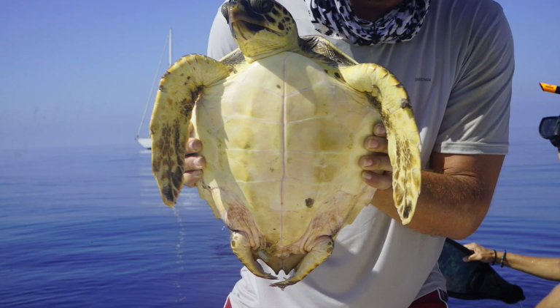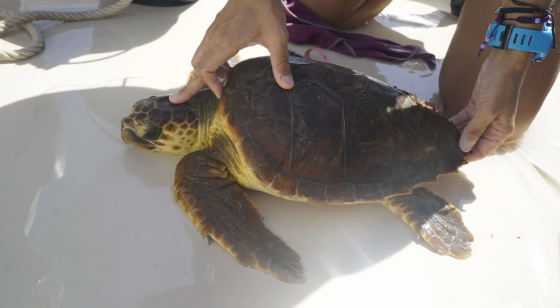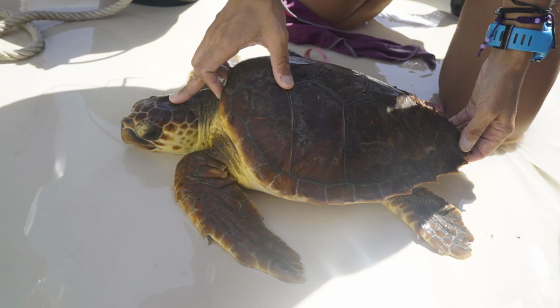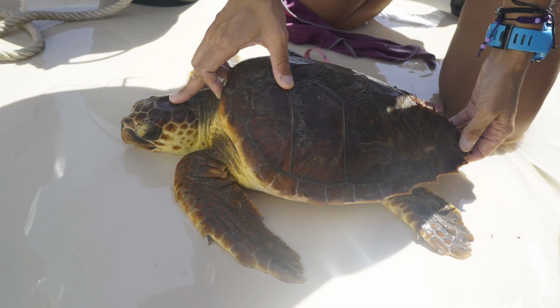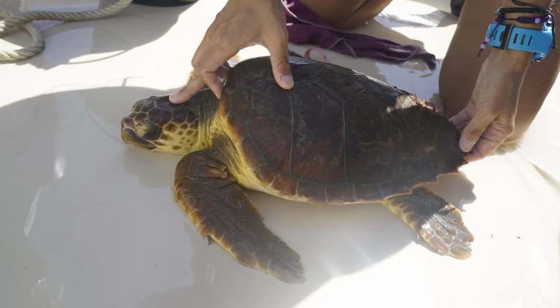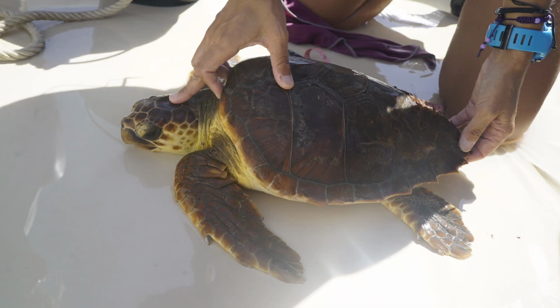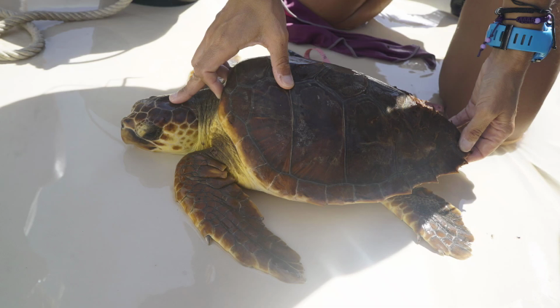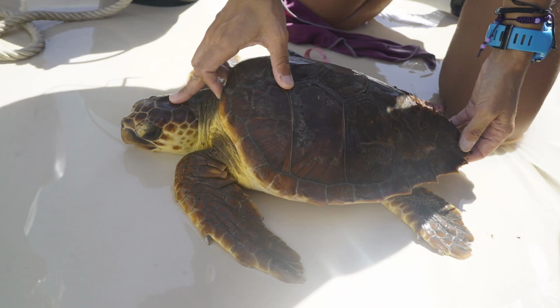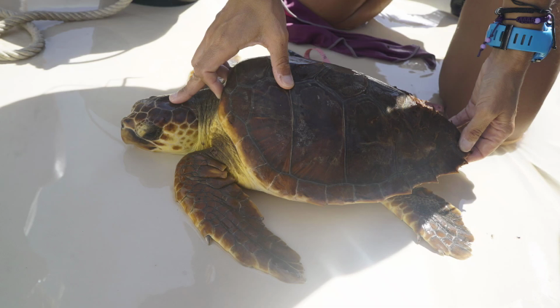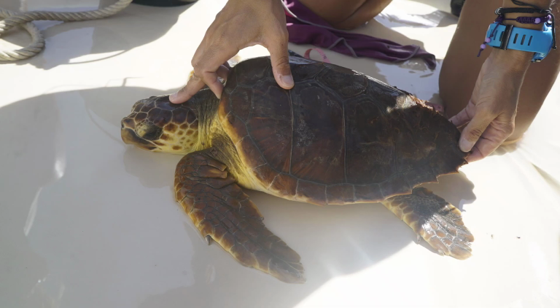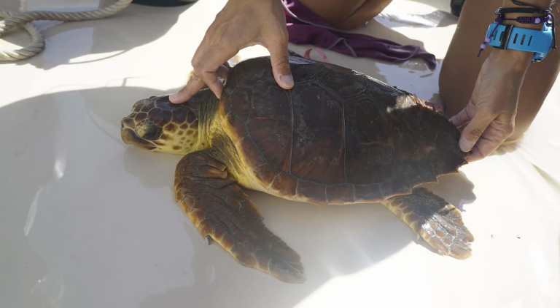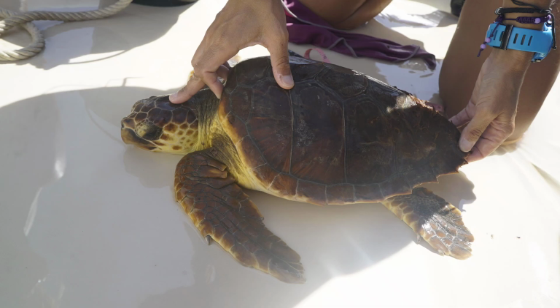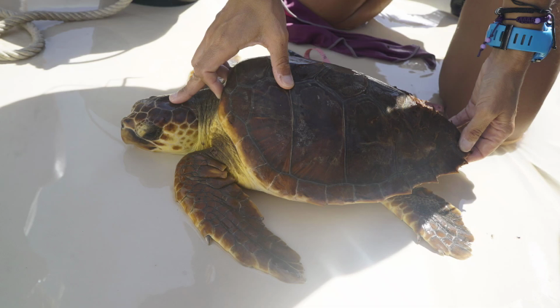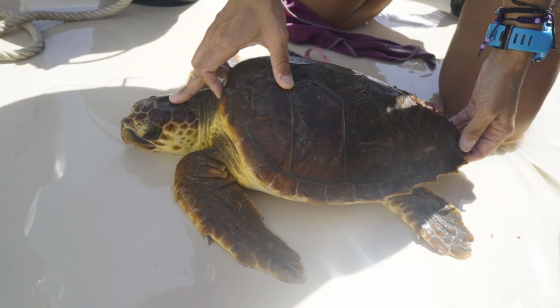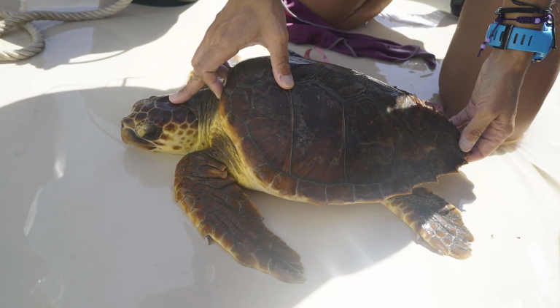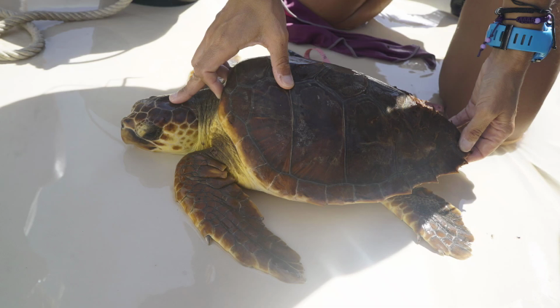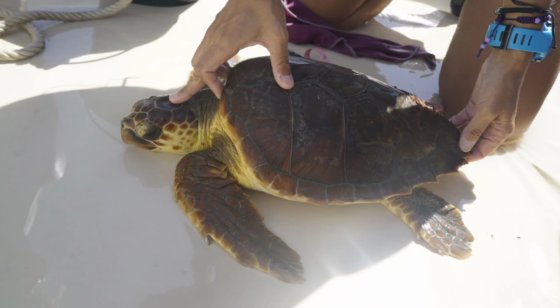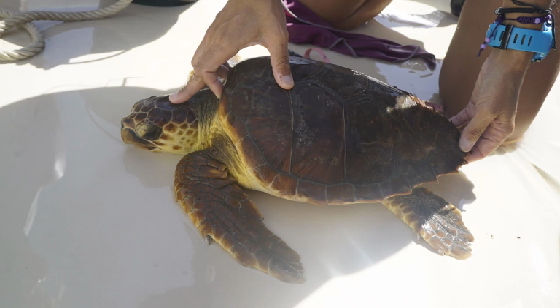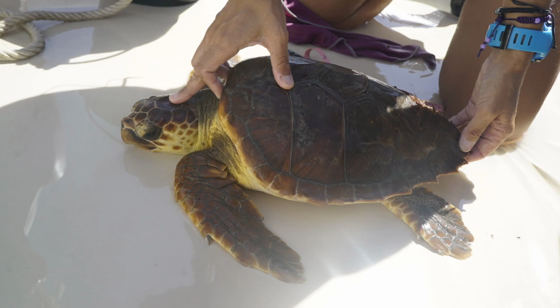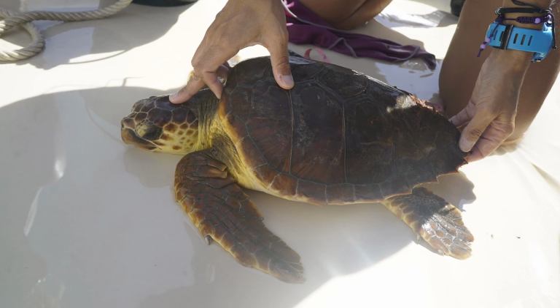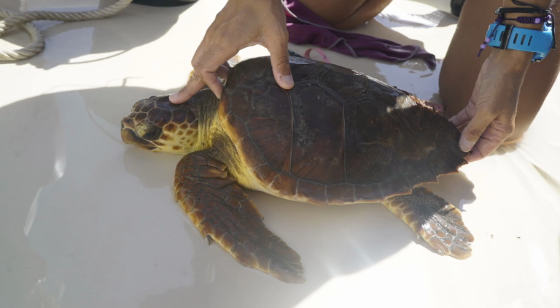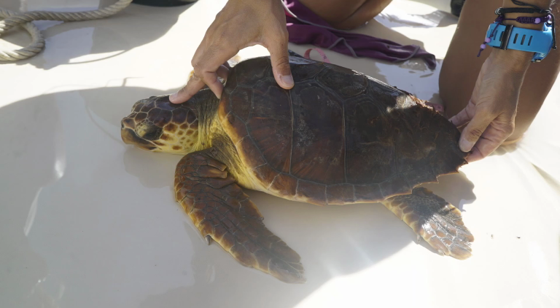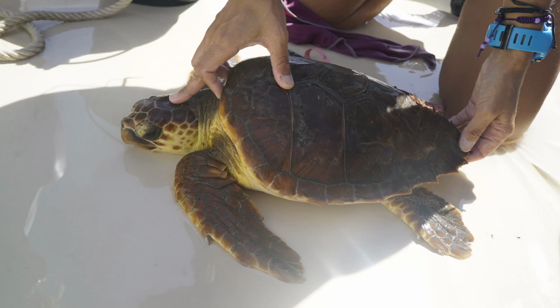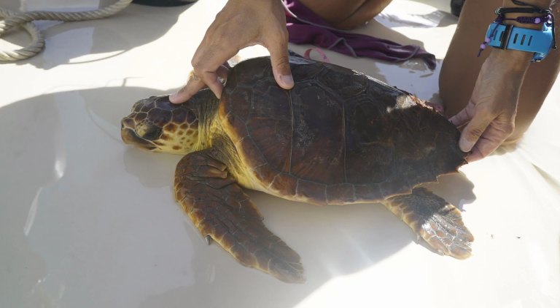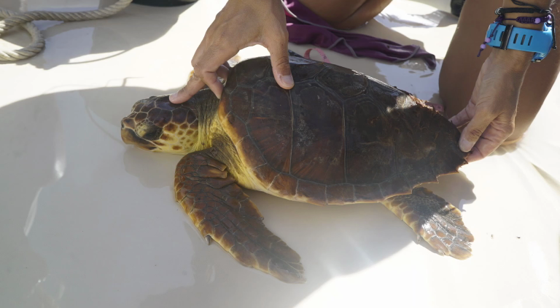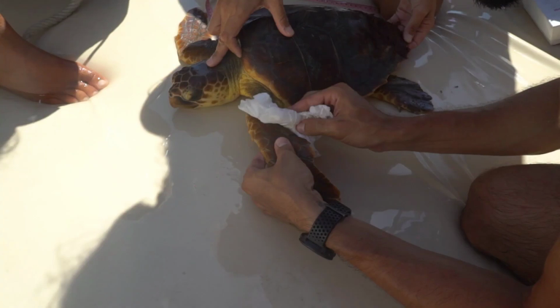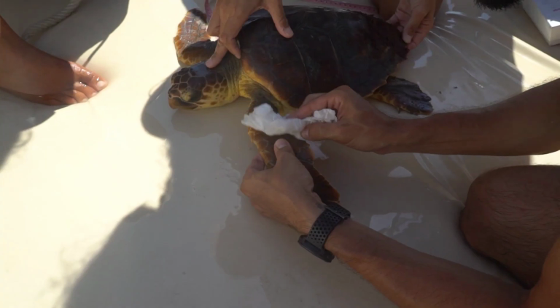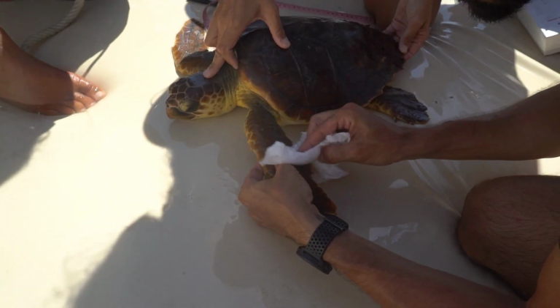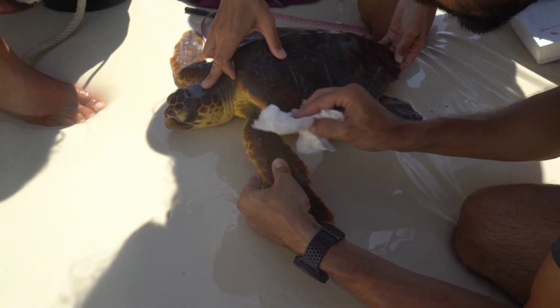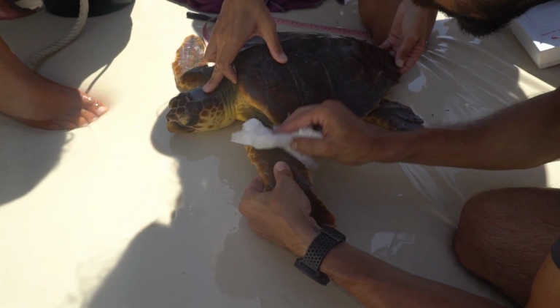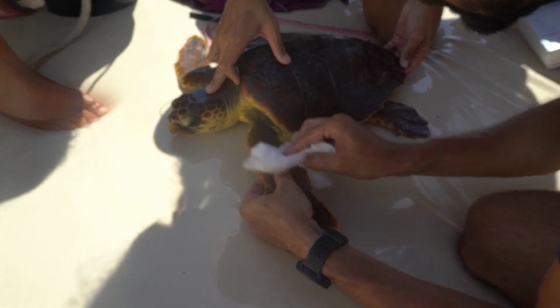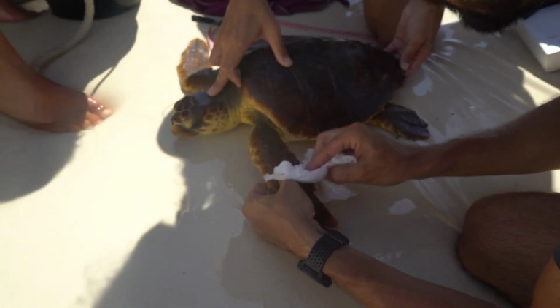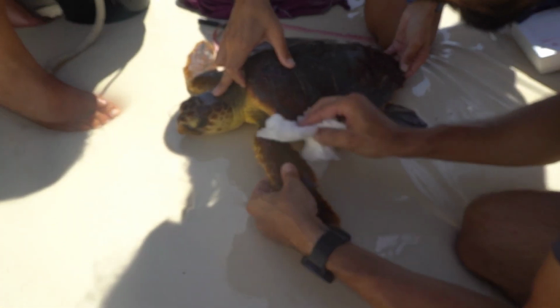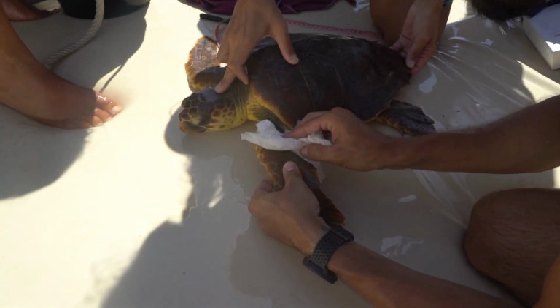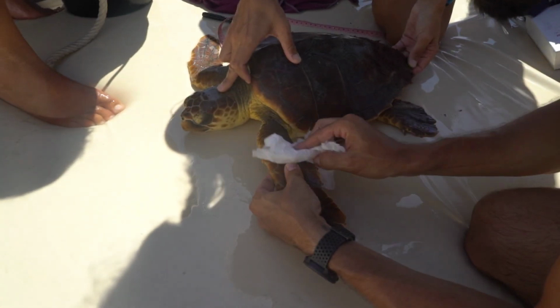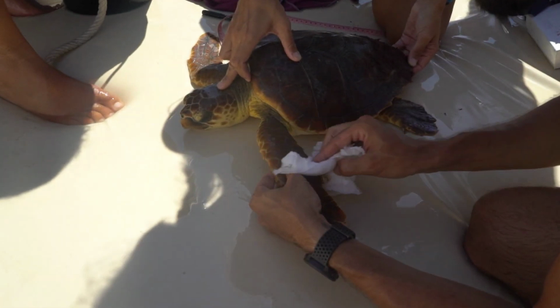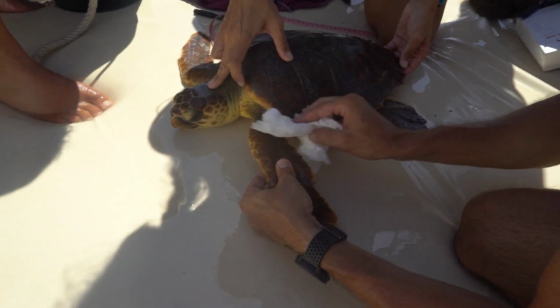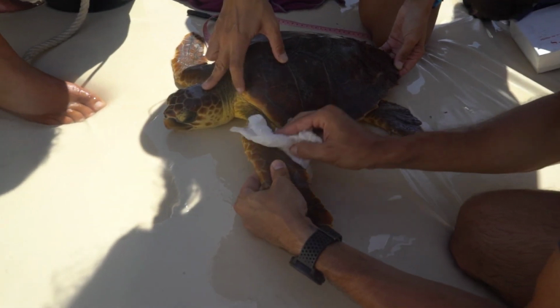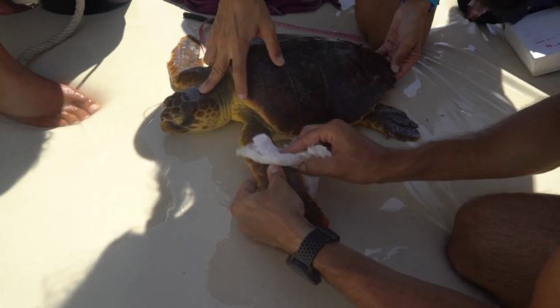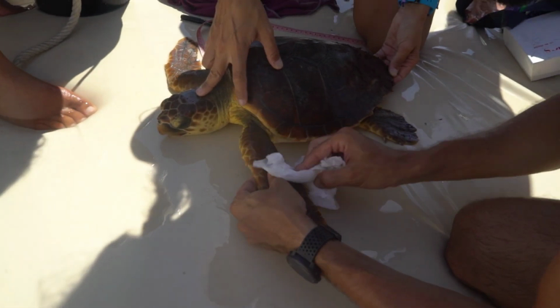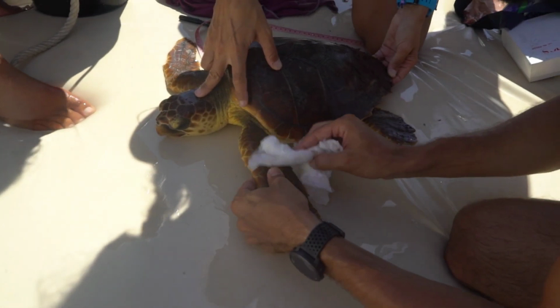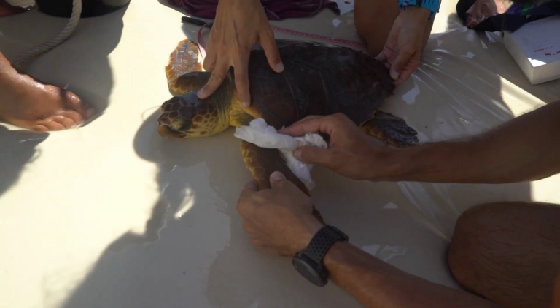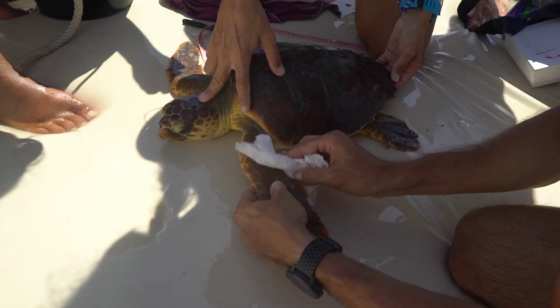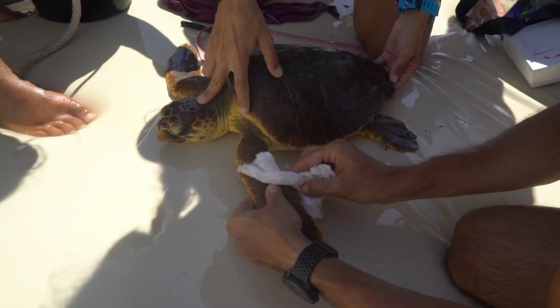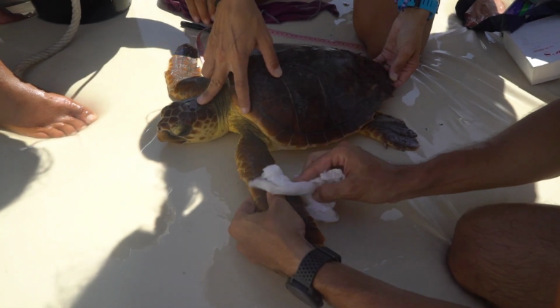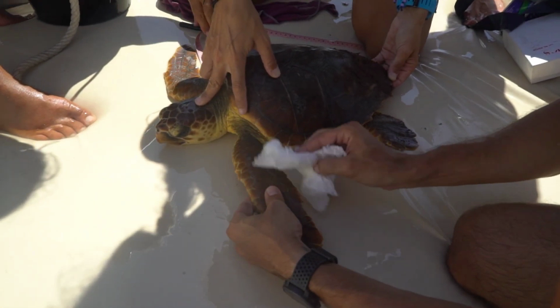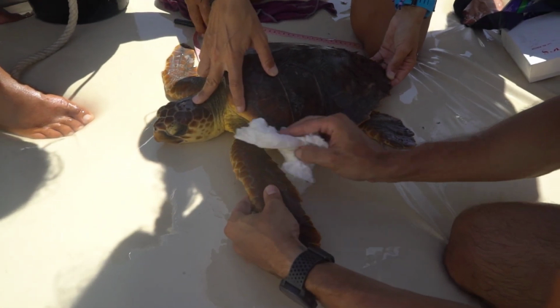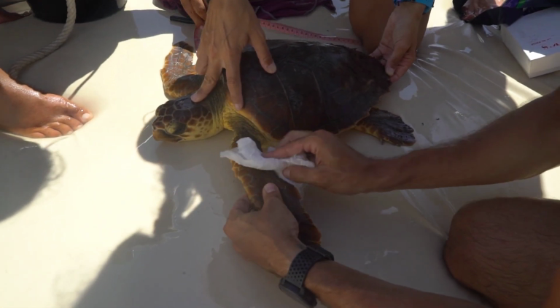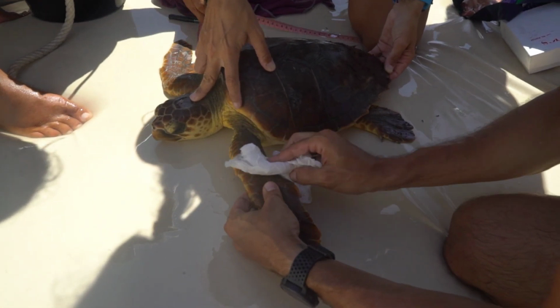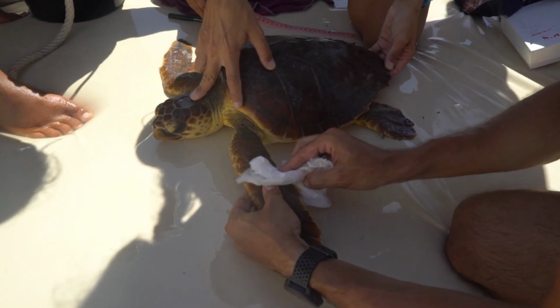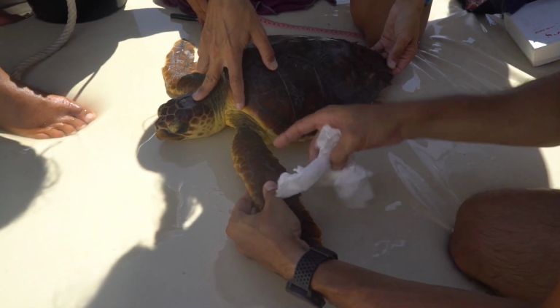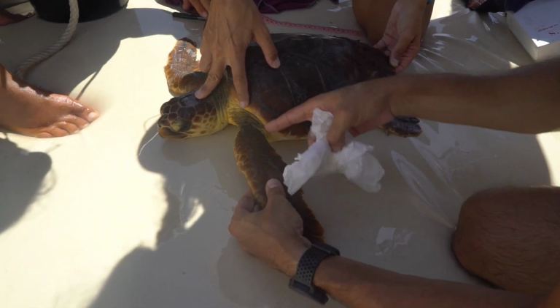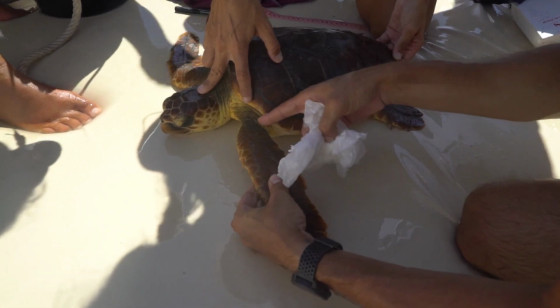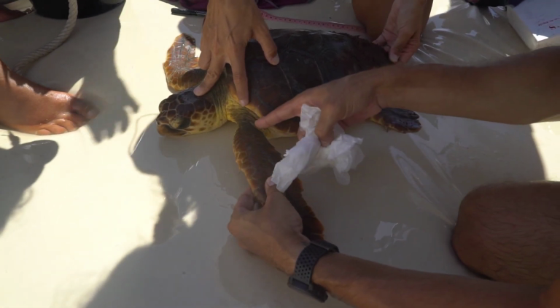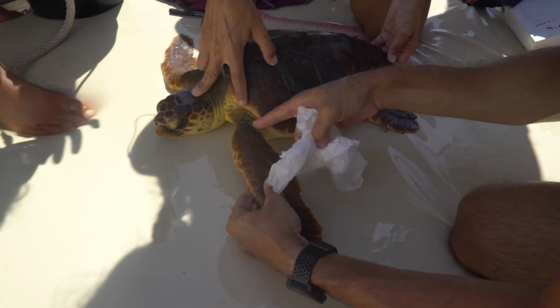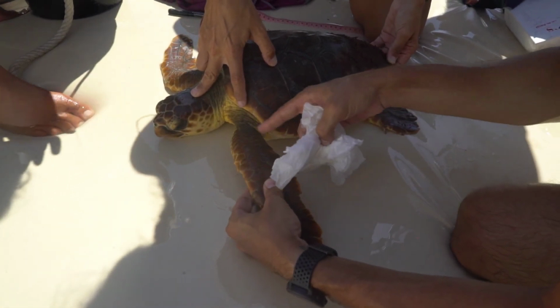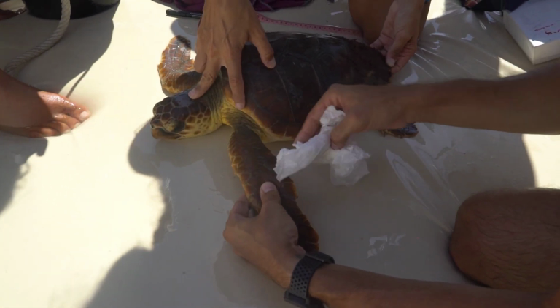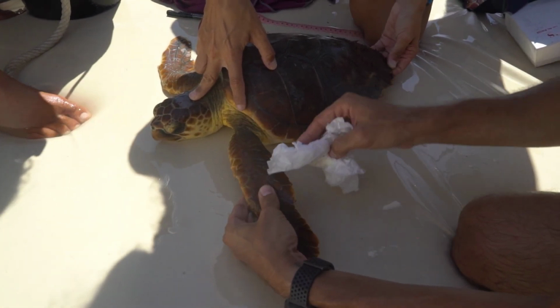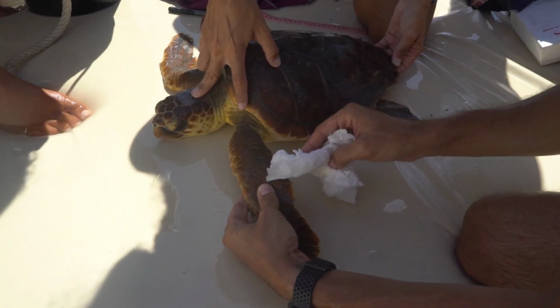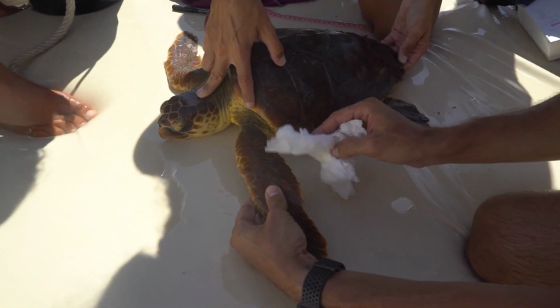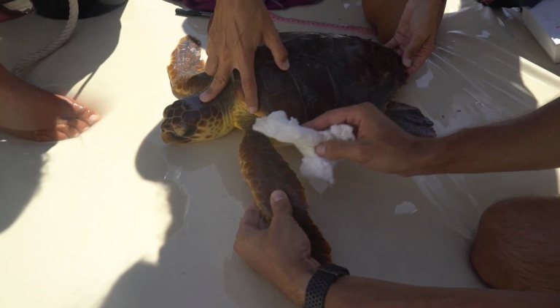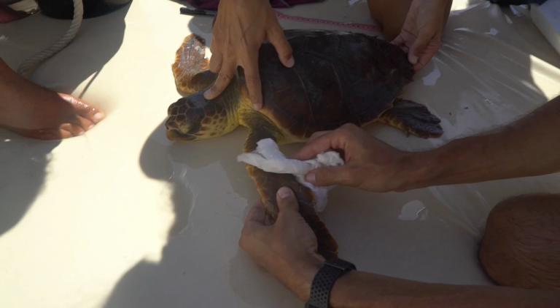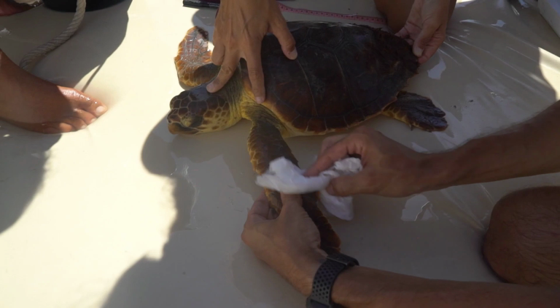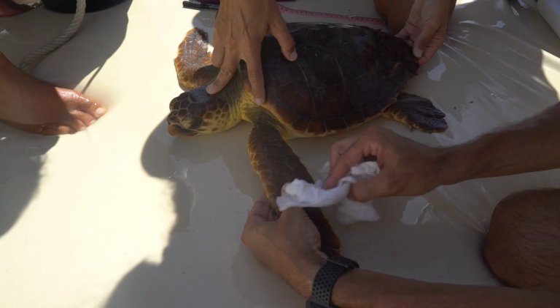We usually track them with satellite tags to follow them. With that, we can study their ecology, habitat use, and even prevent bycatch.